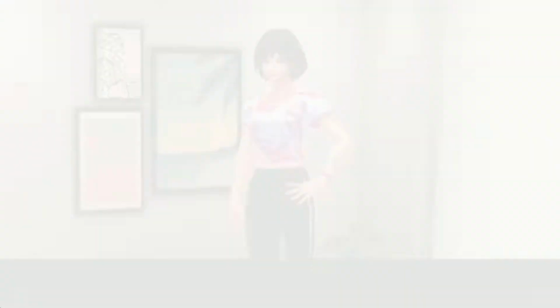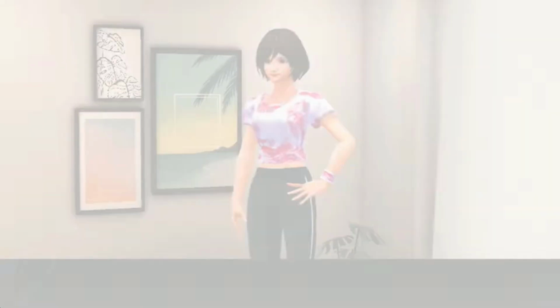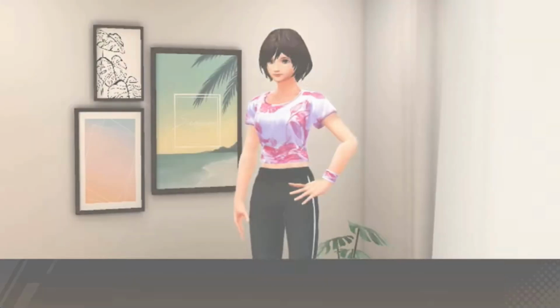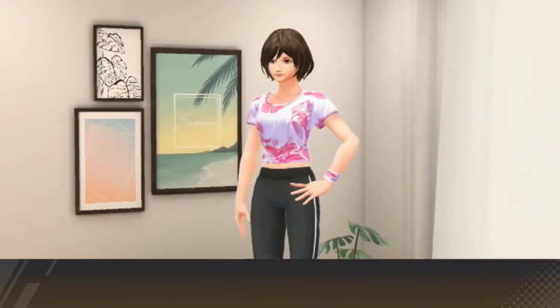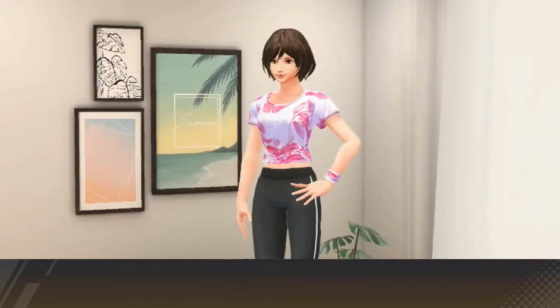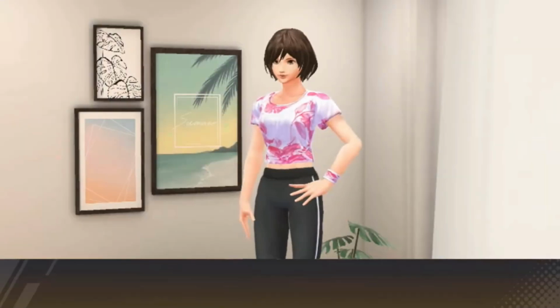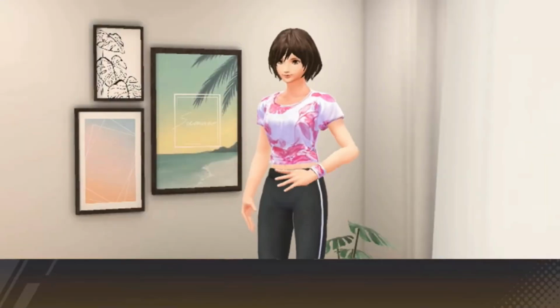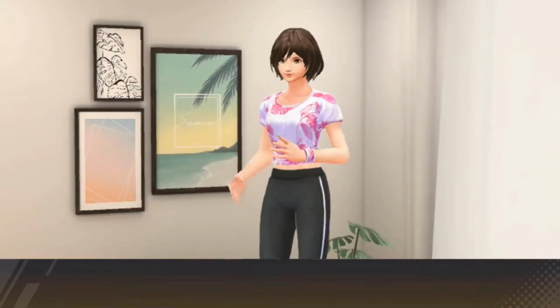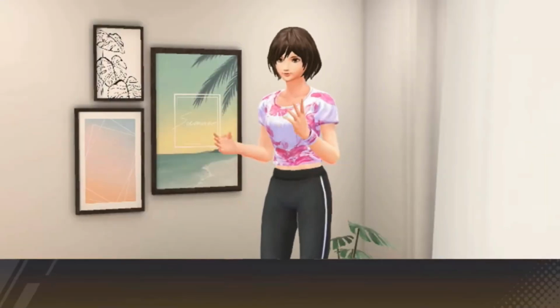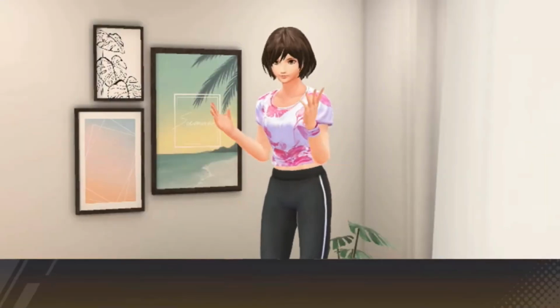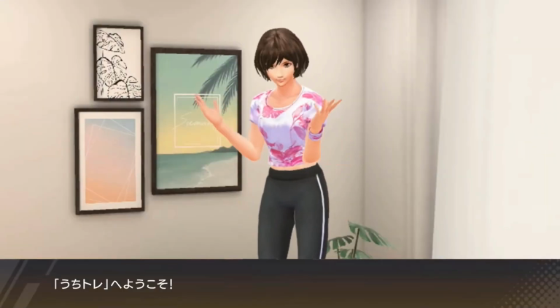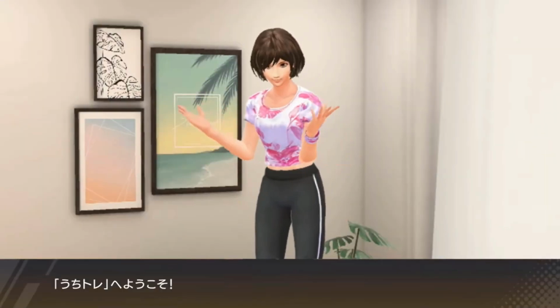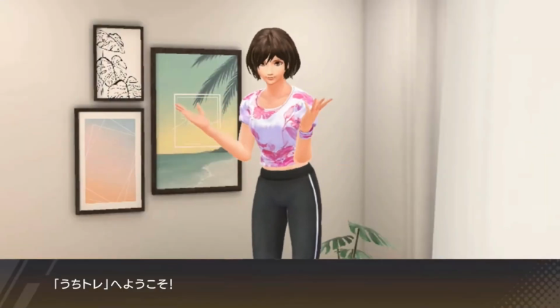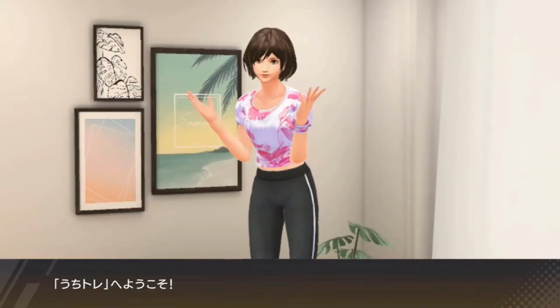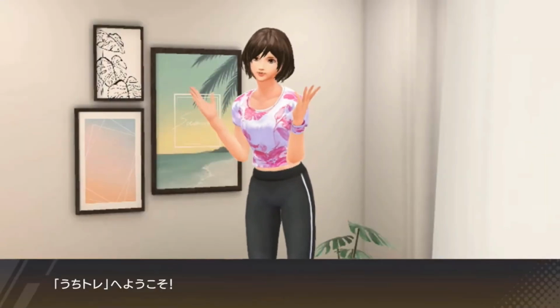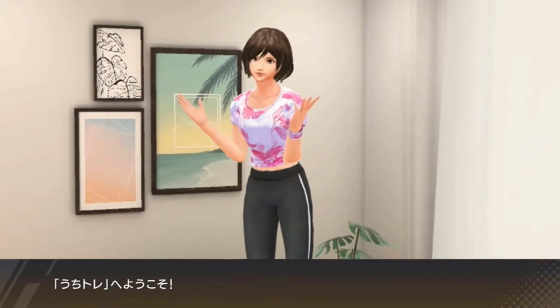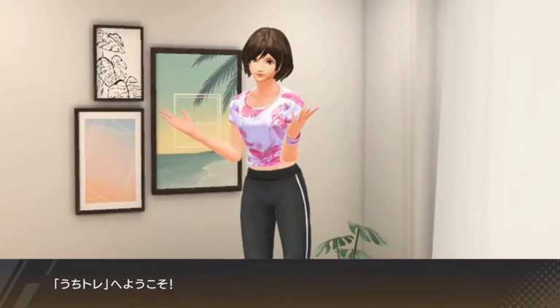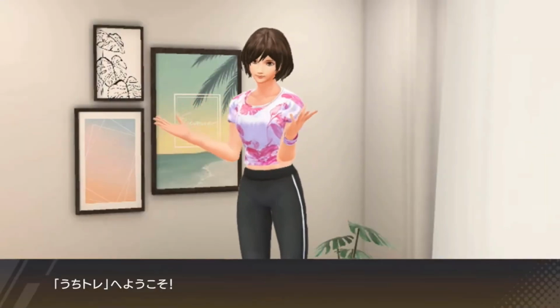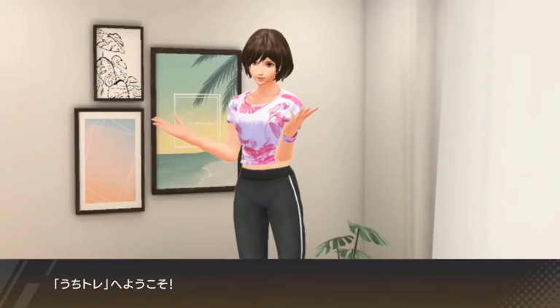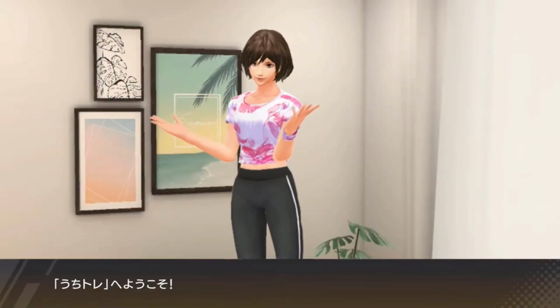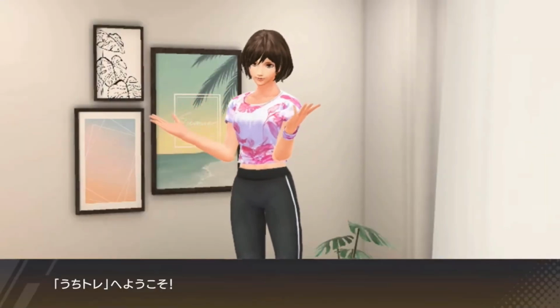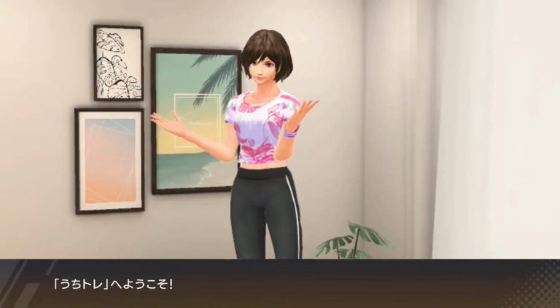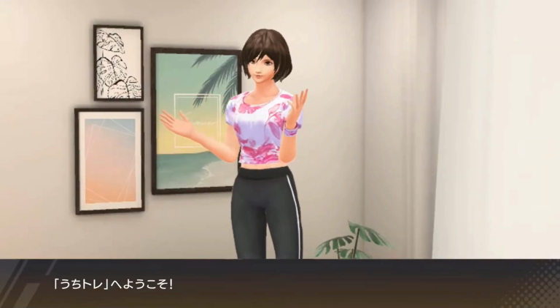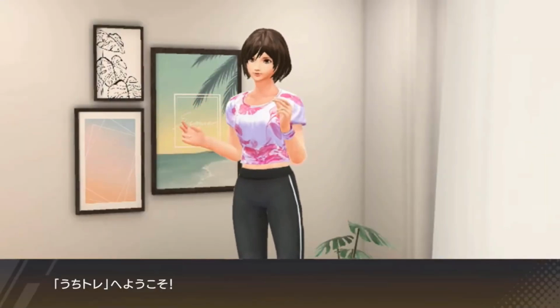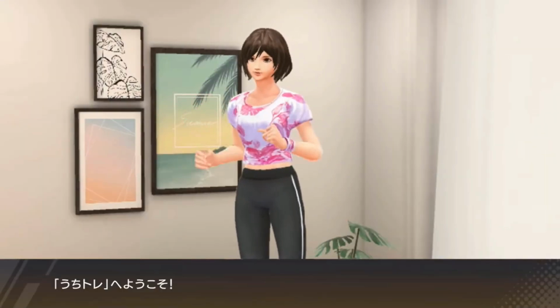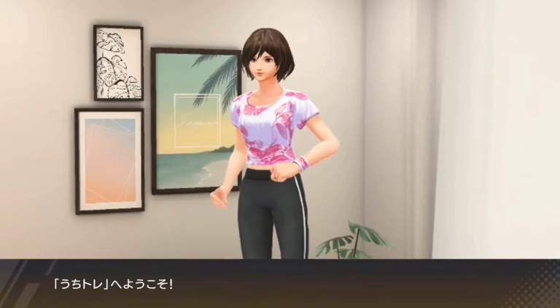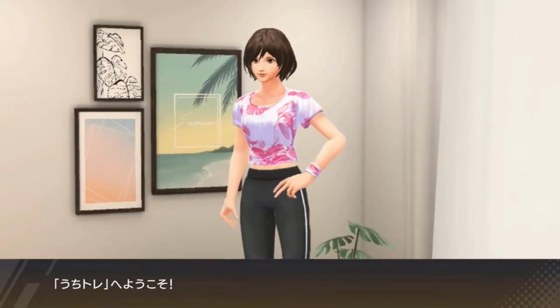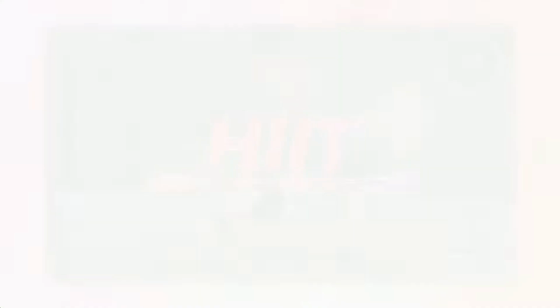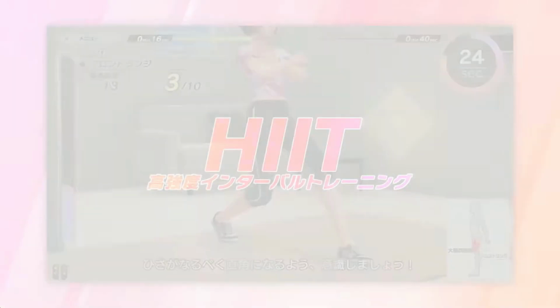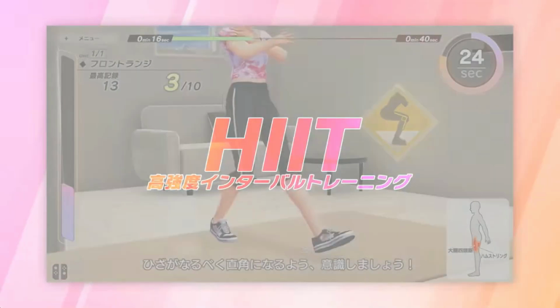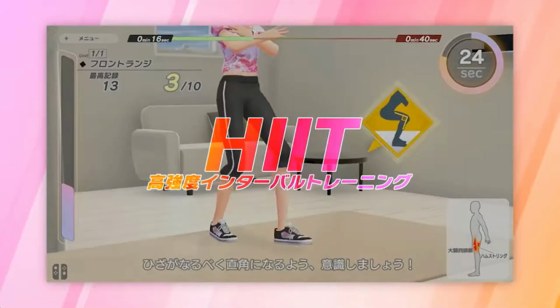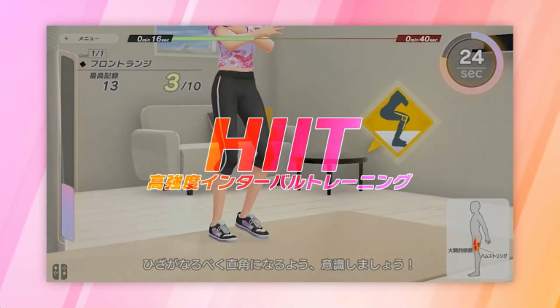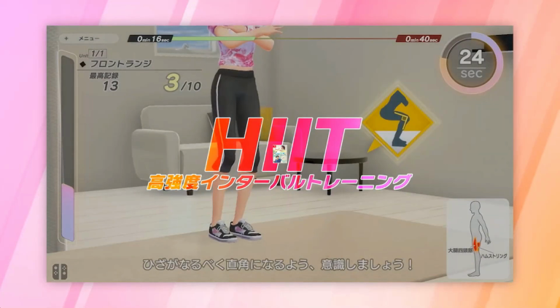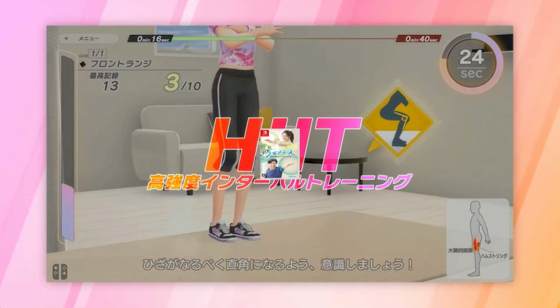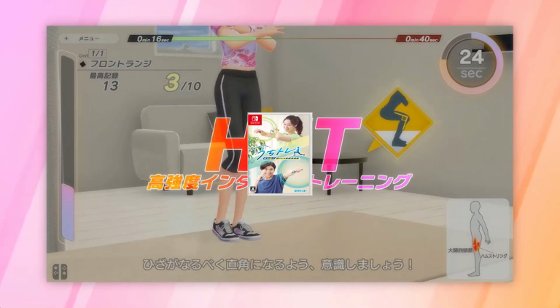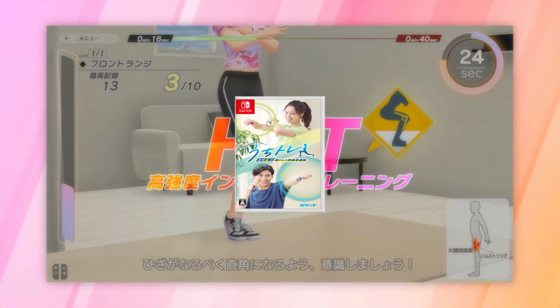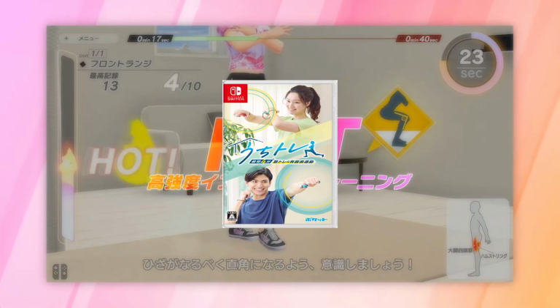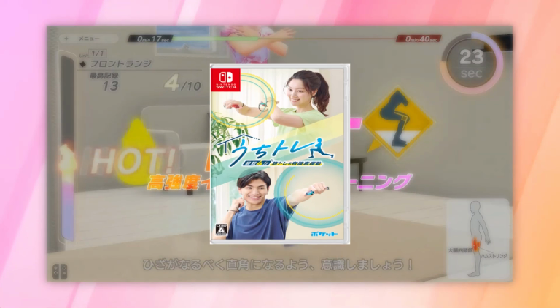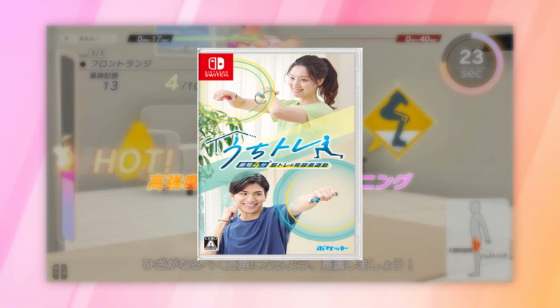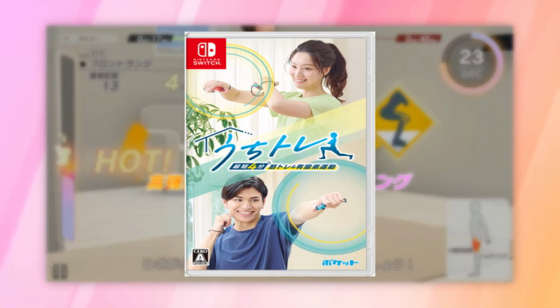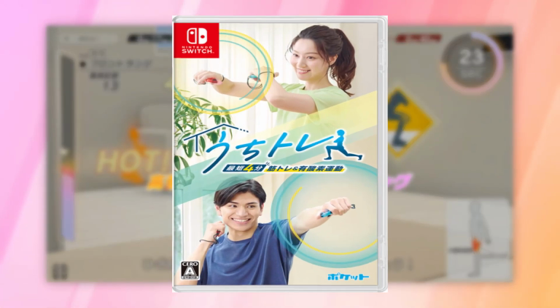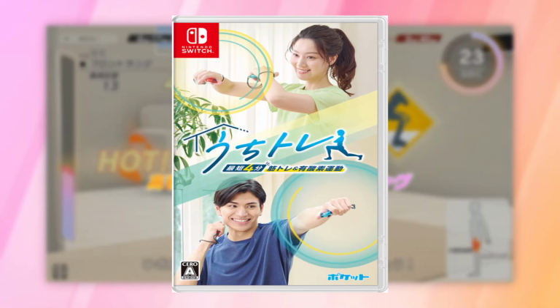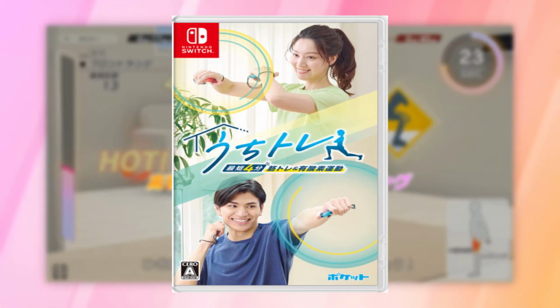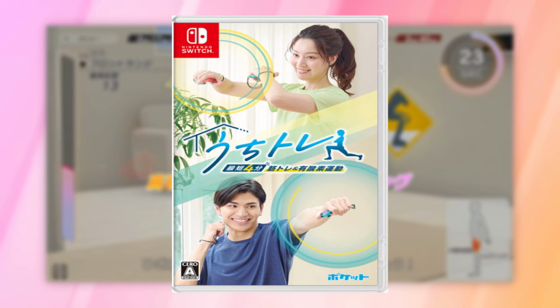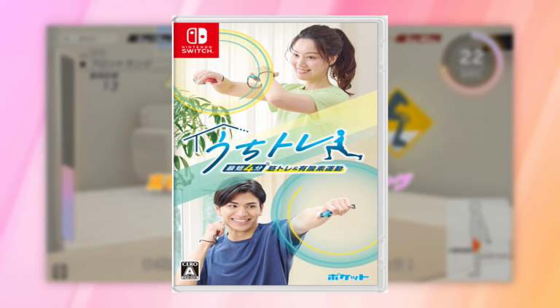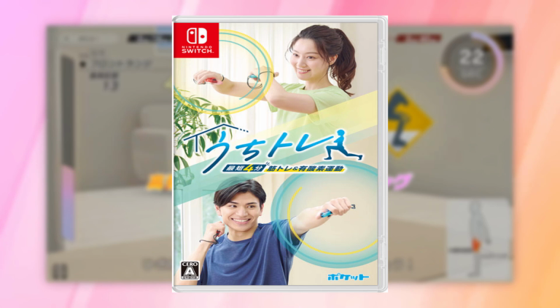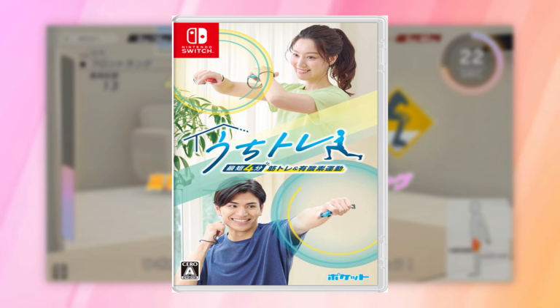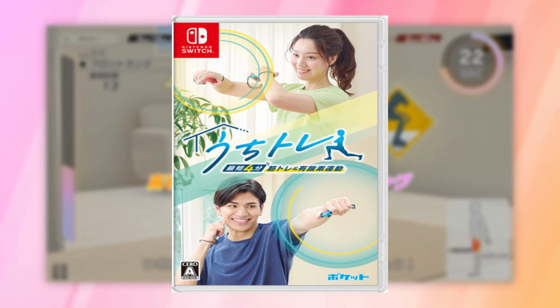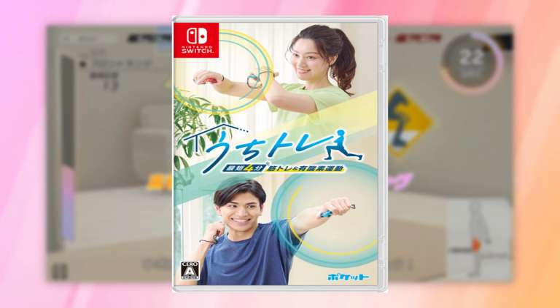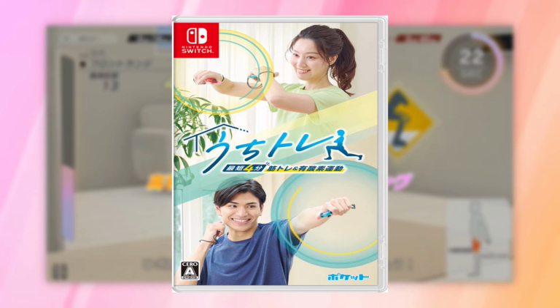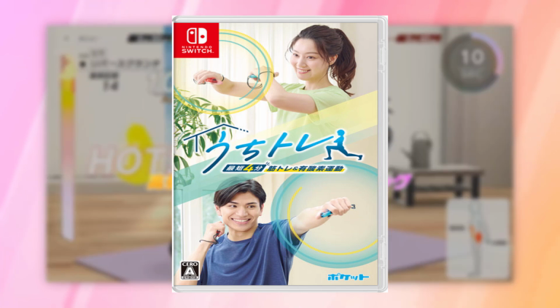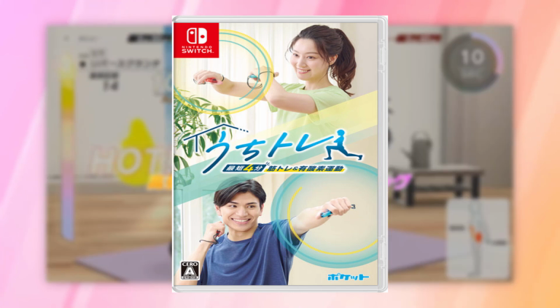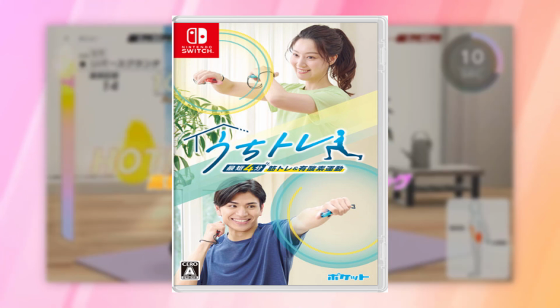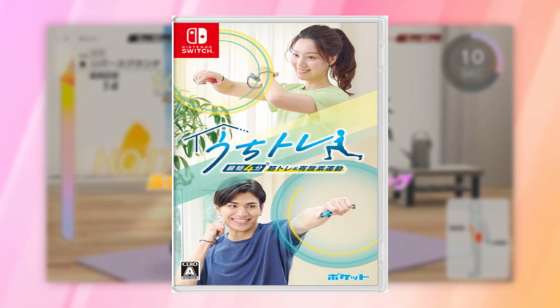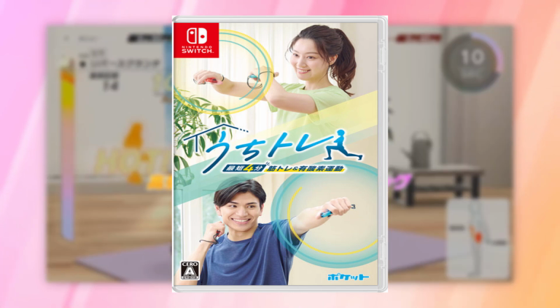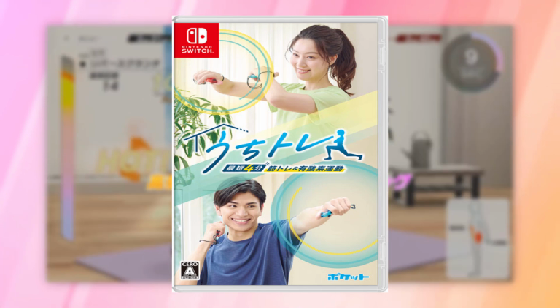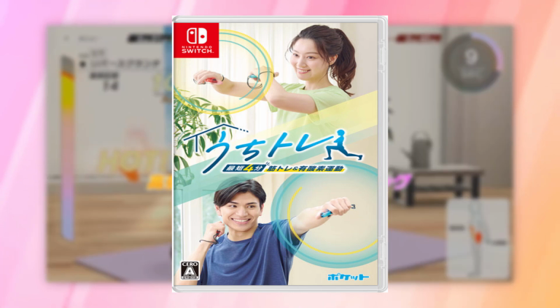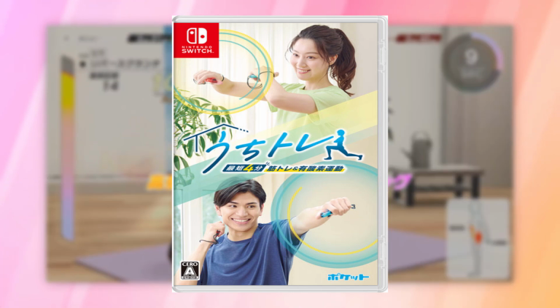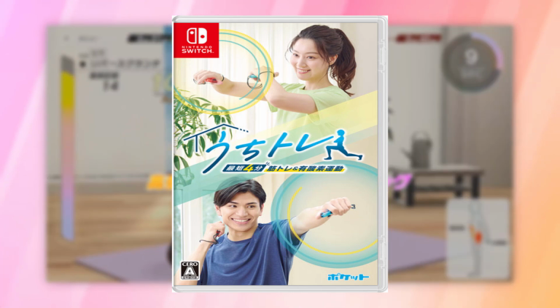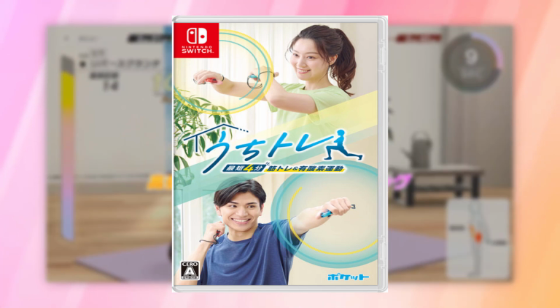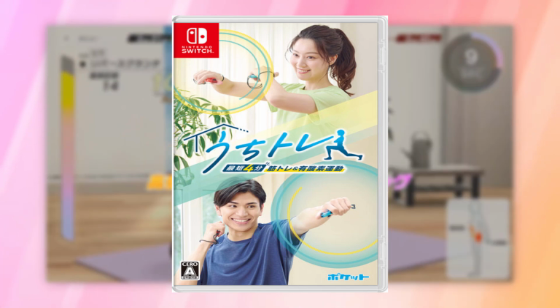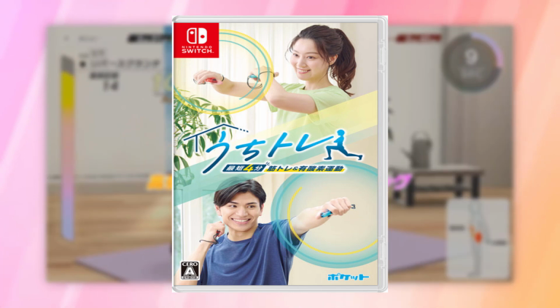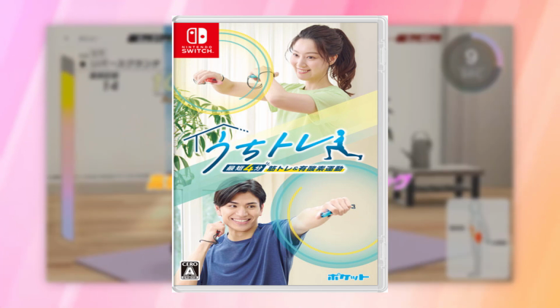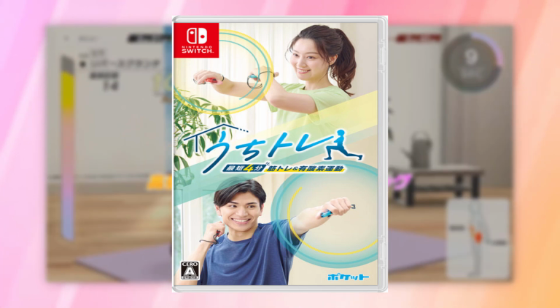A new fitness game has snuck under the radar and released in Japan. It's the next fitness title from FINC, the creators of Knockout Home Fitness.